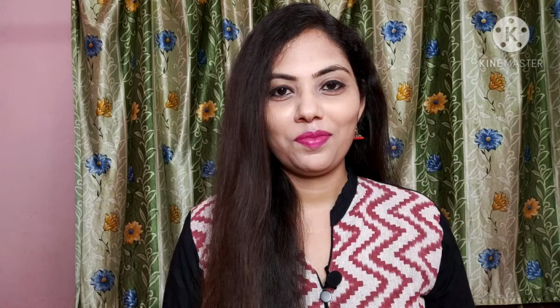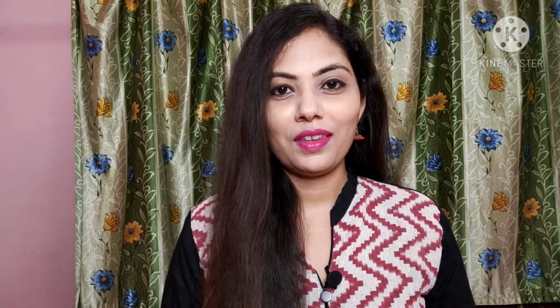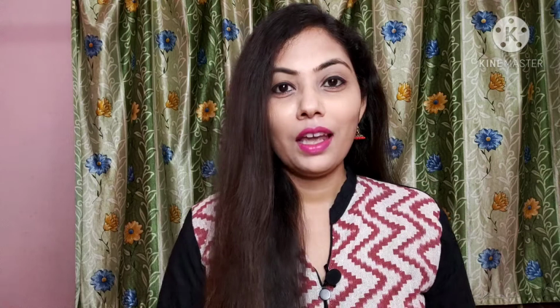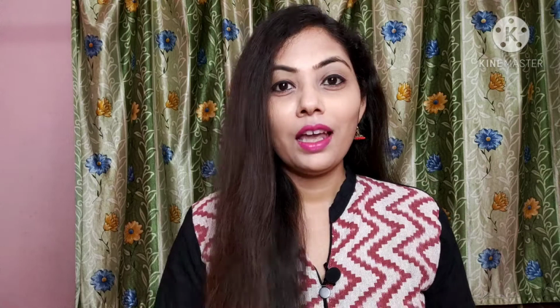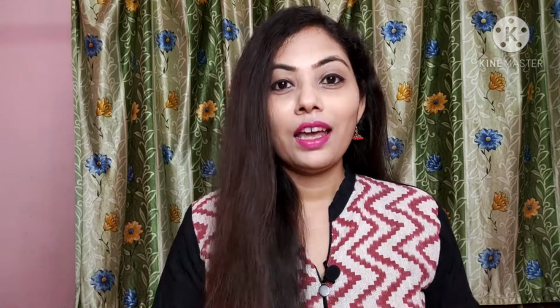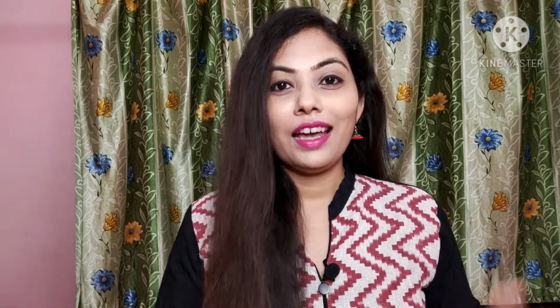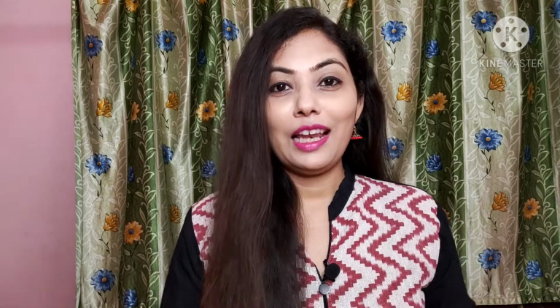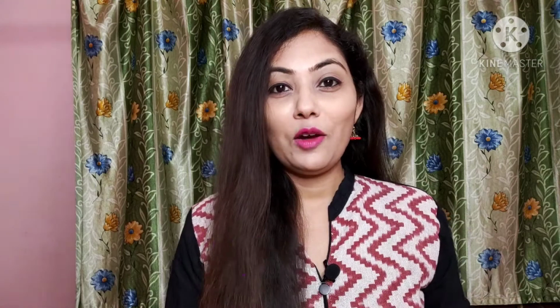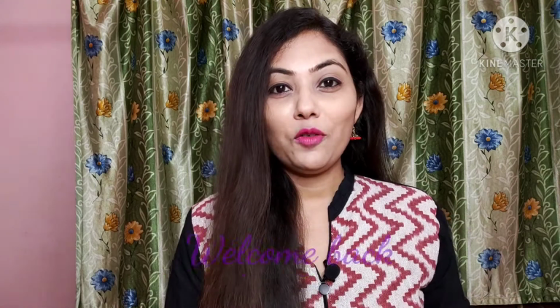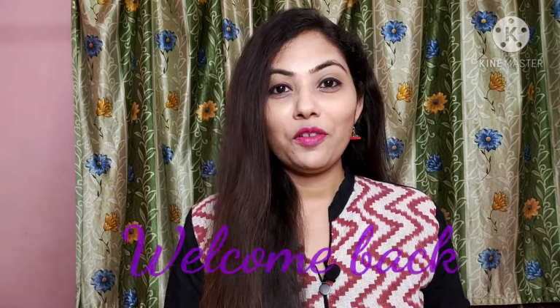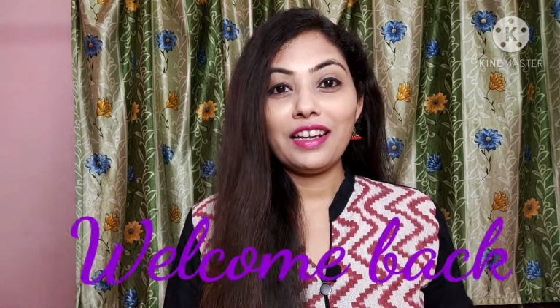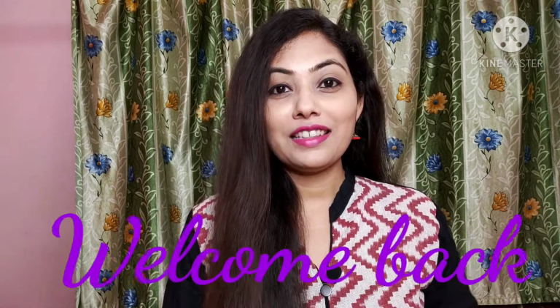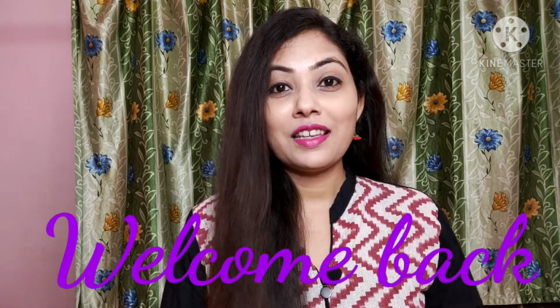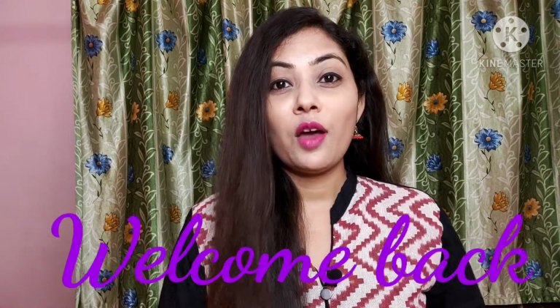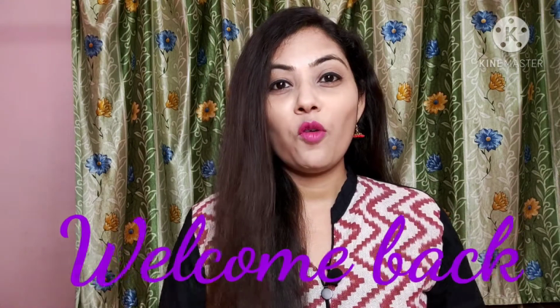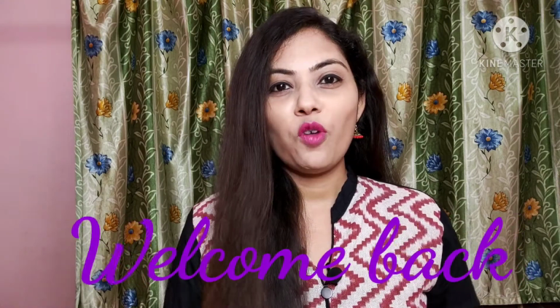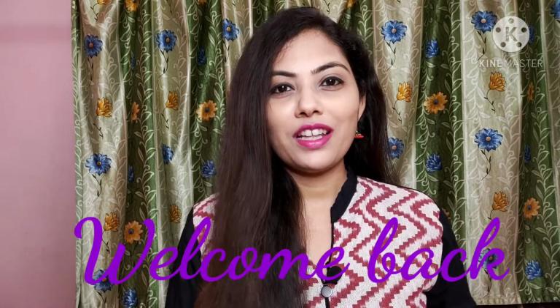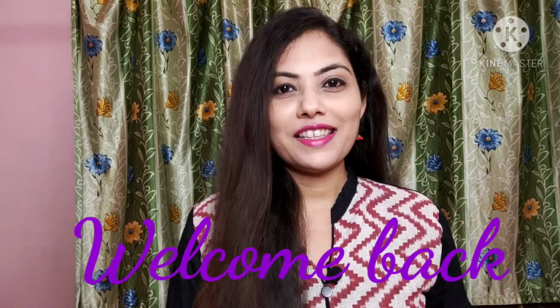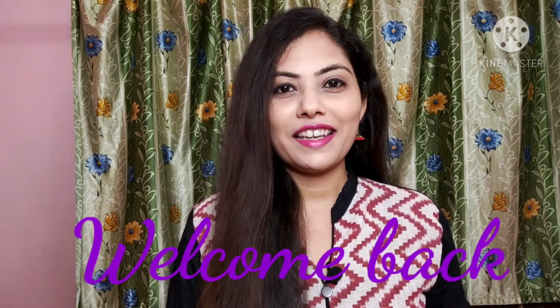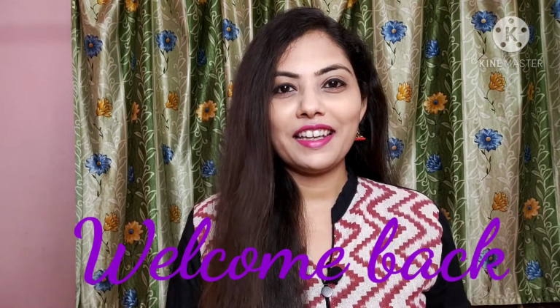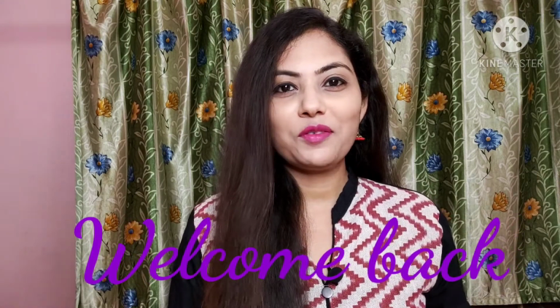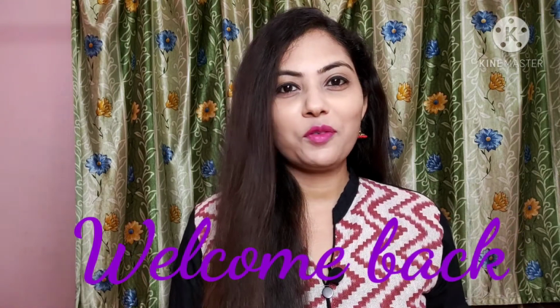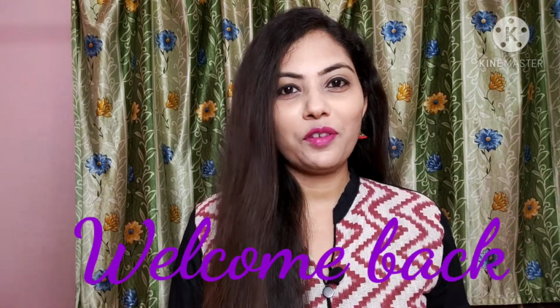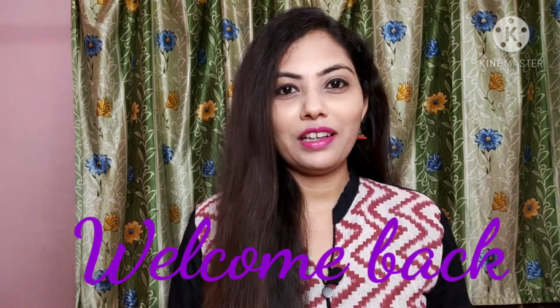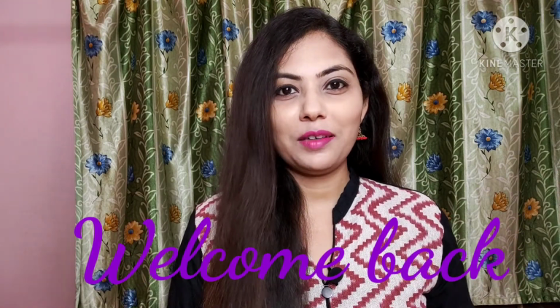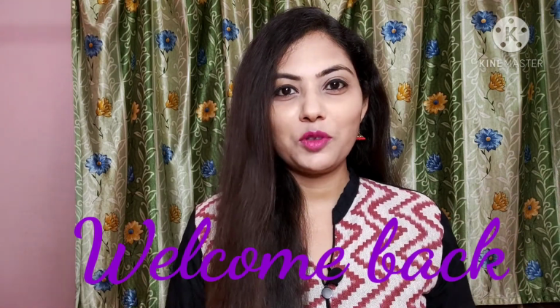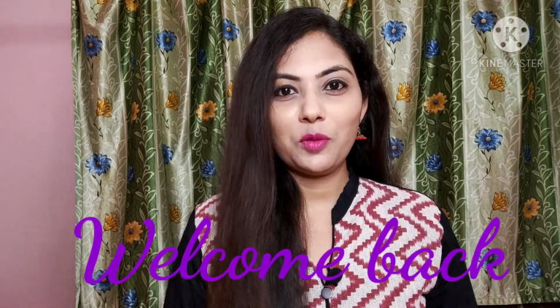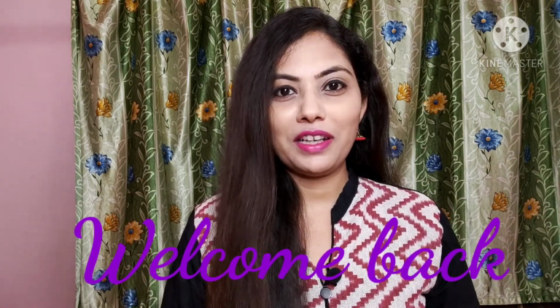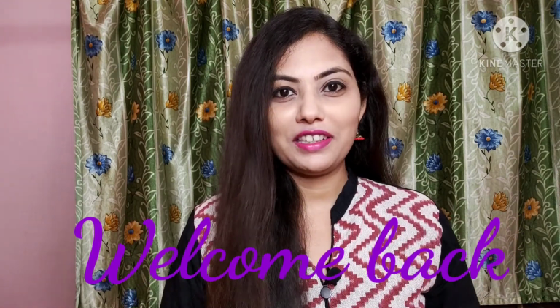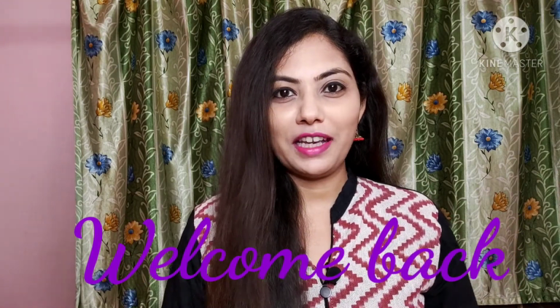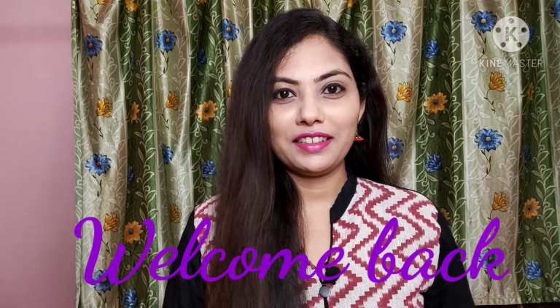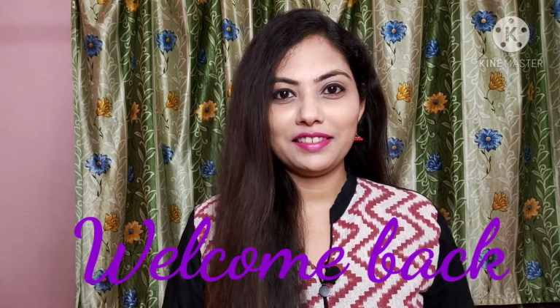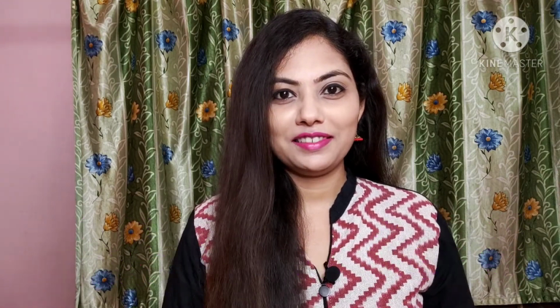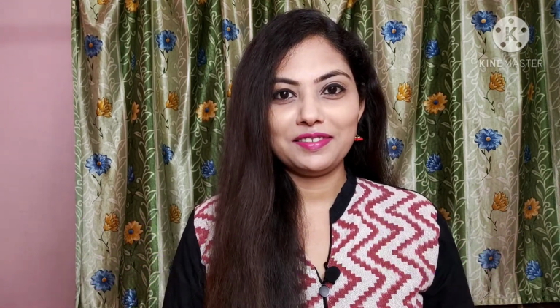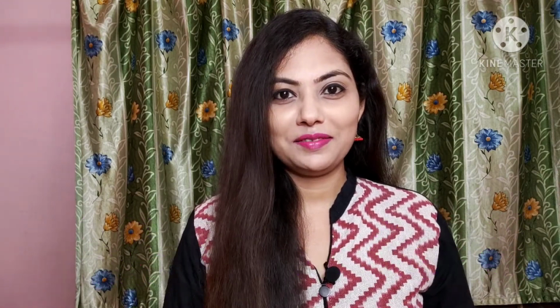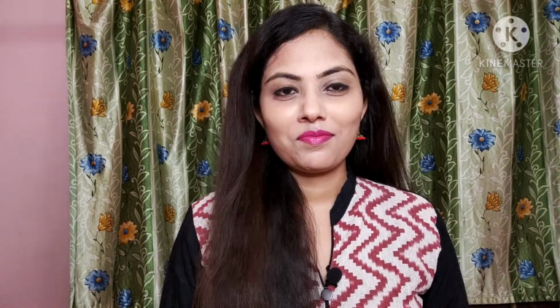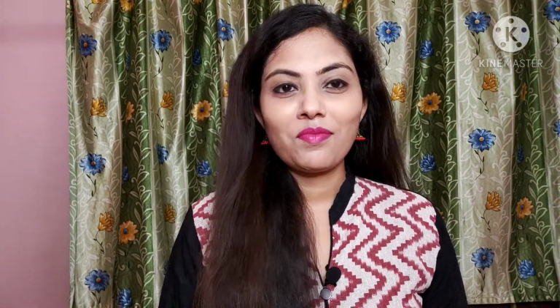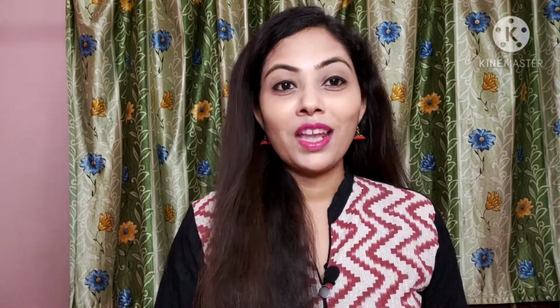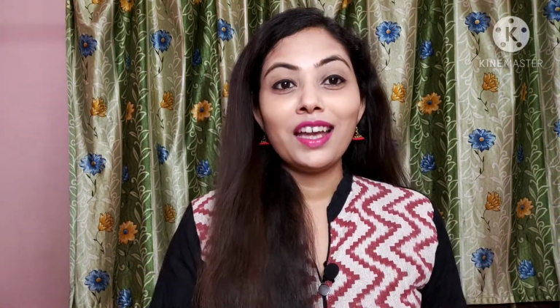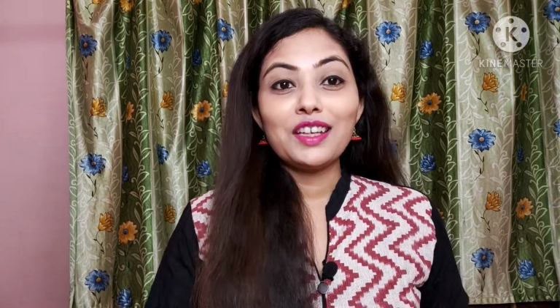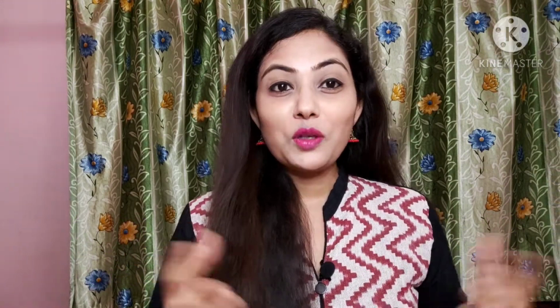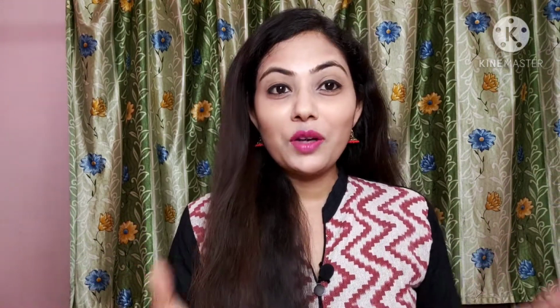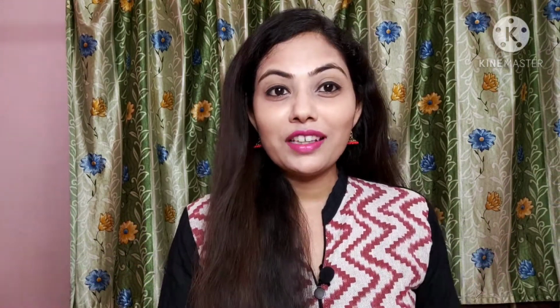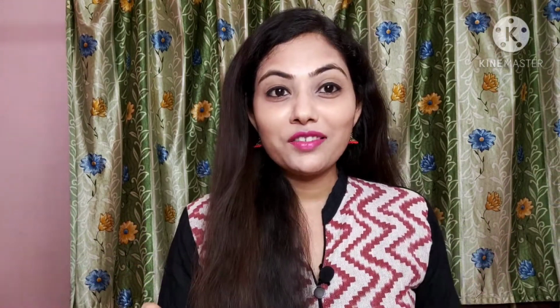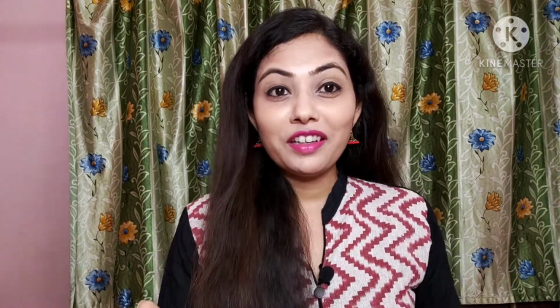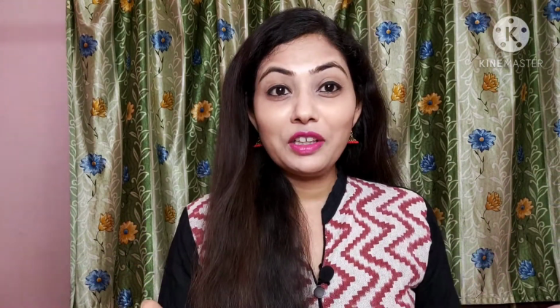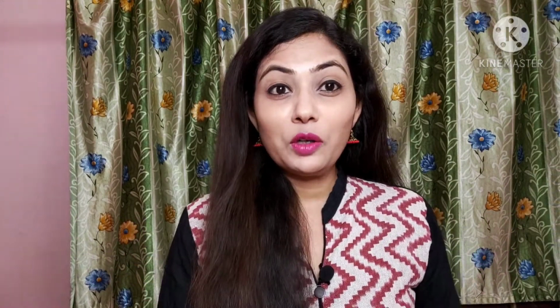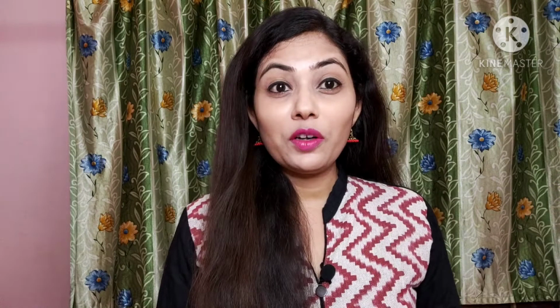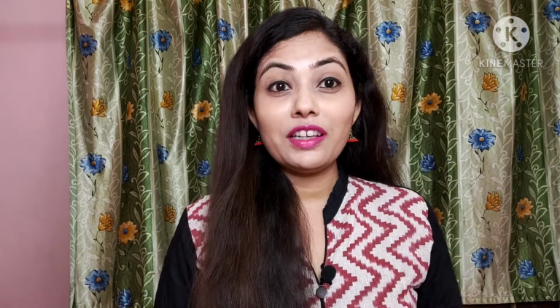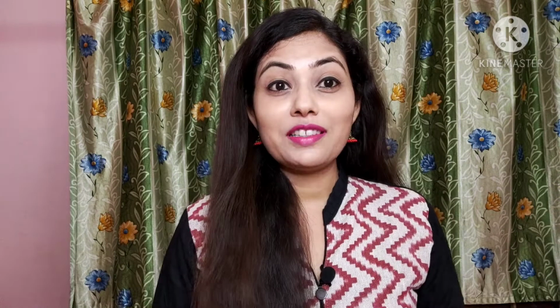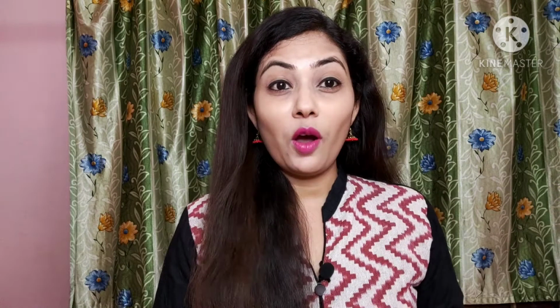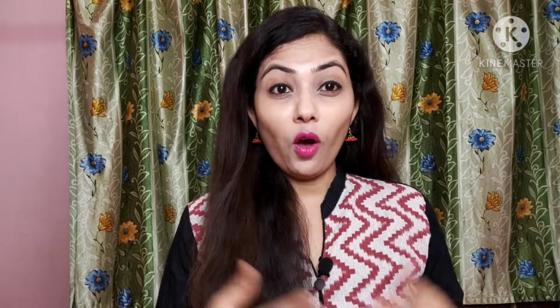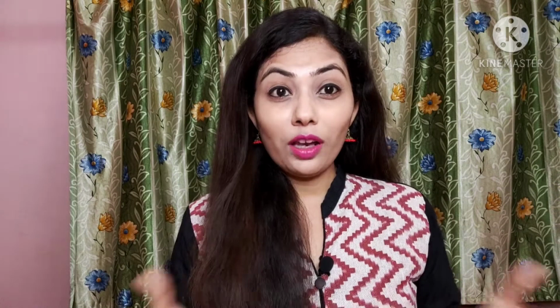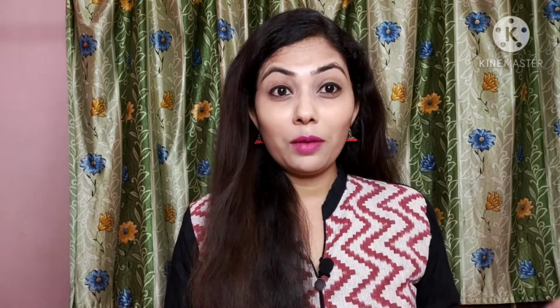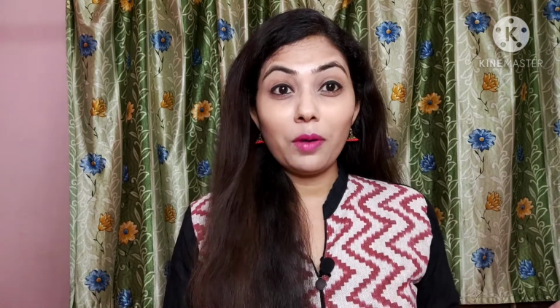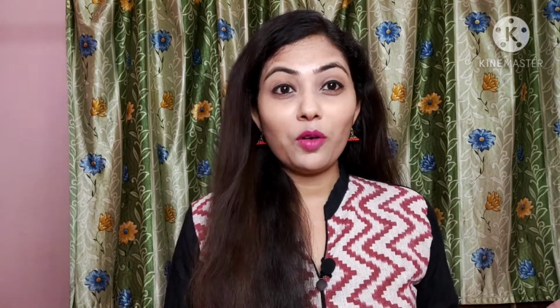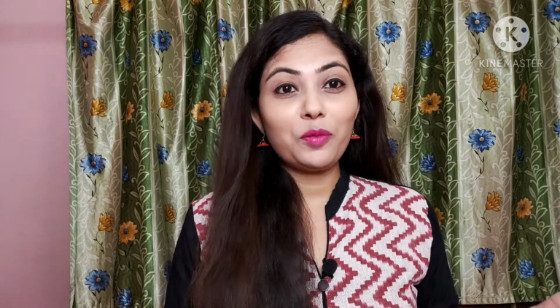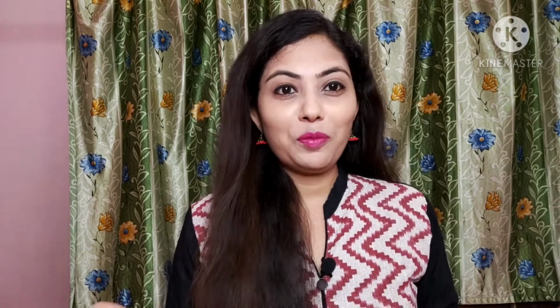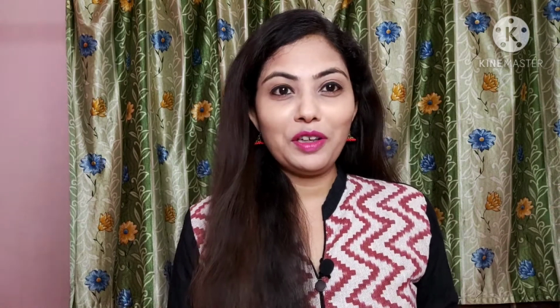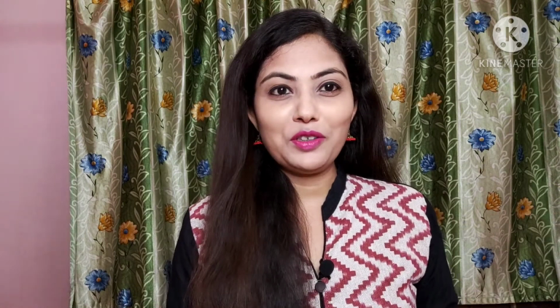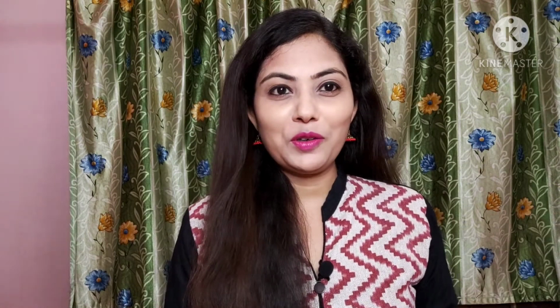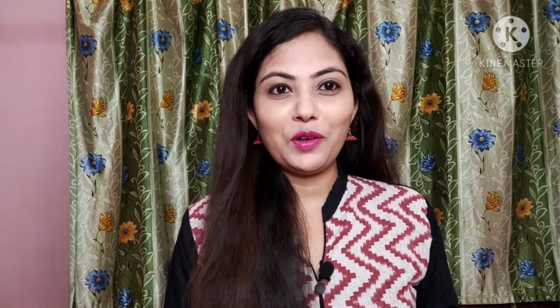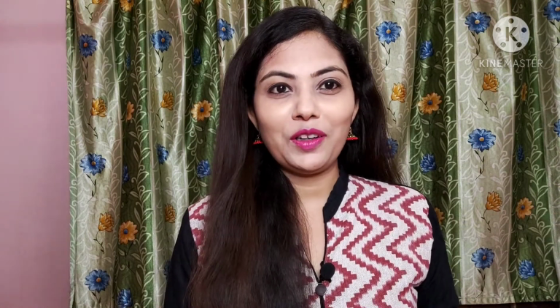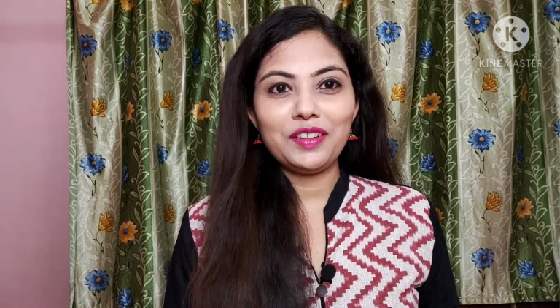Hello friends, once again welcome to my channel. Today's video is all about Meesho Haul.